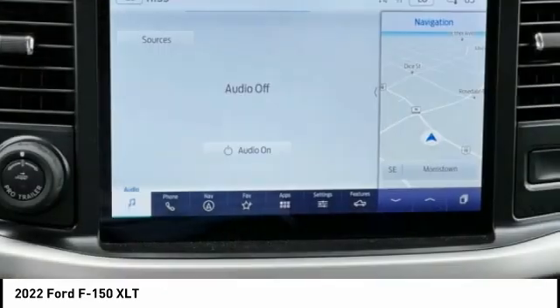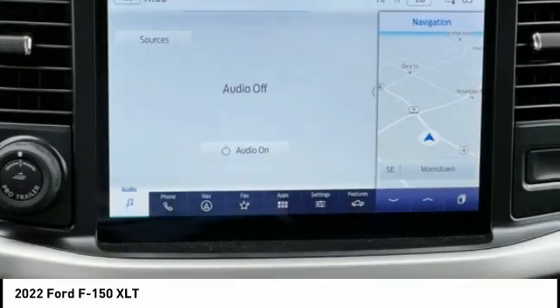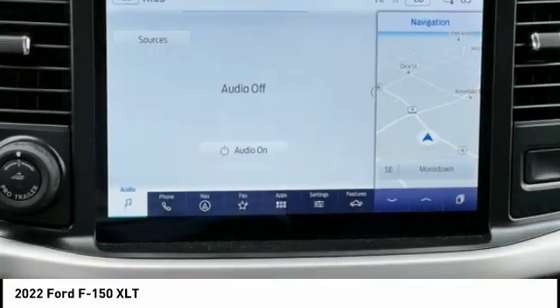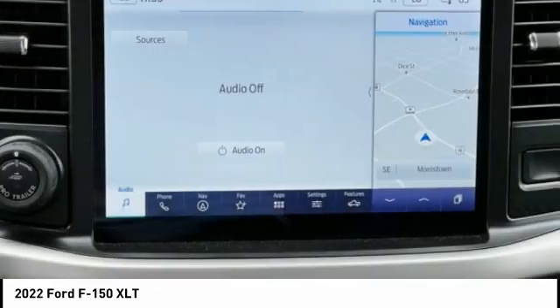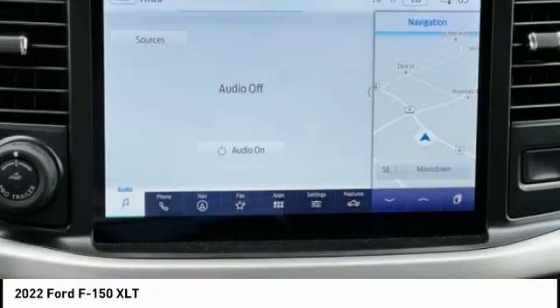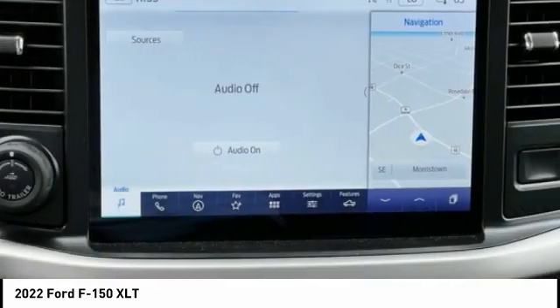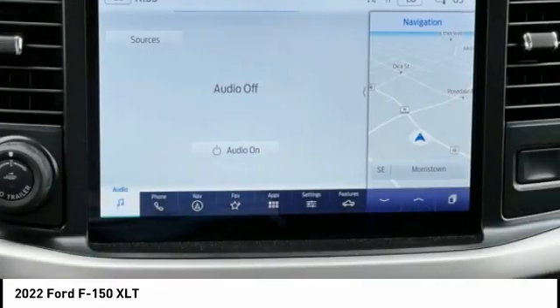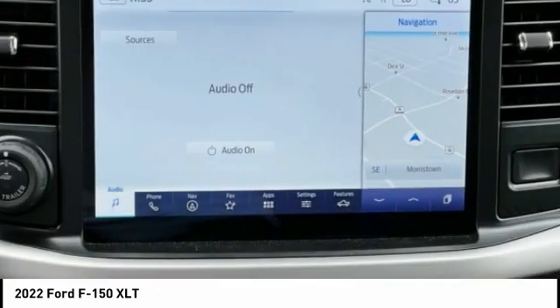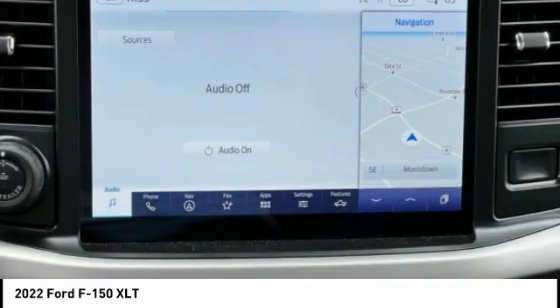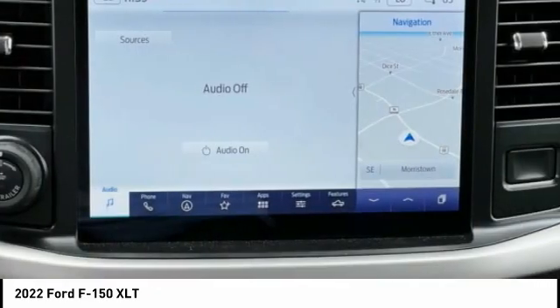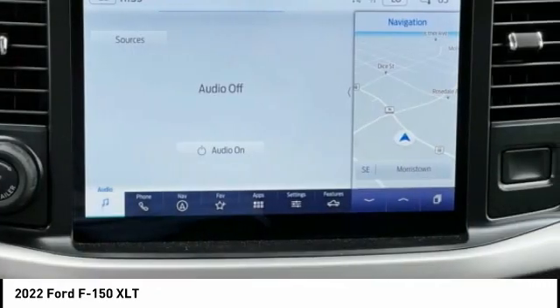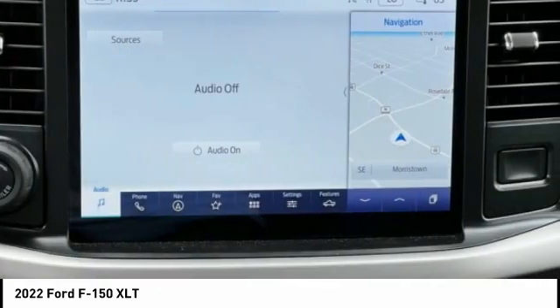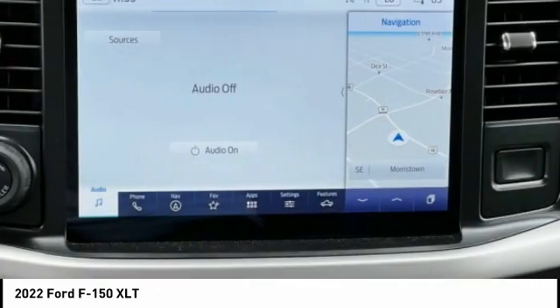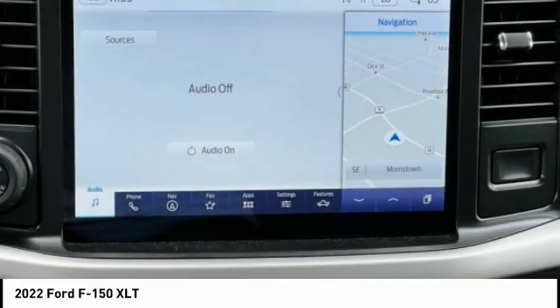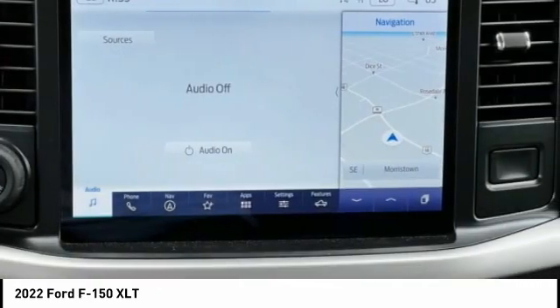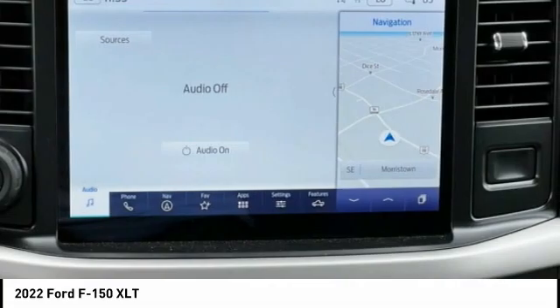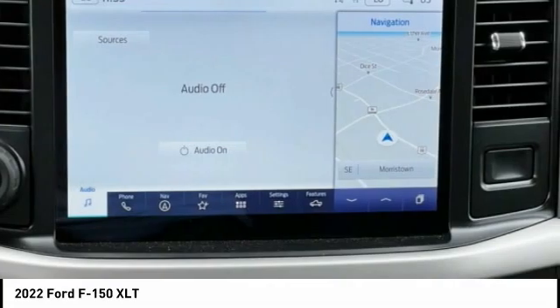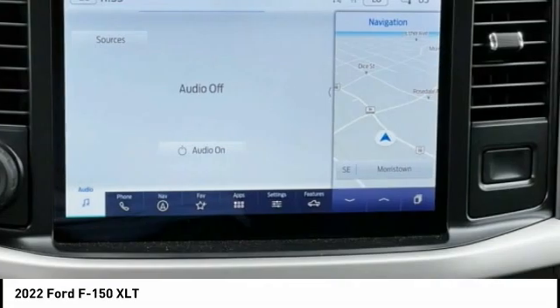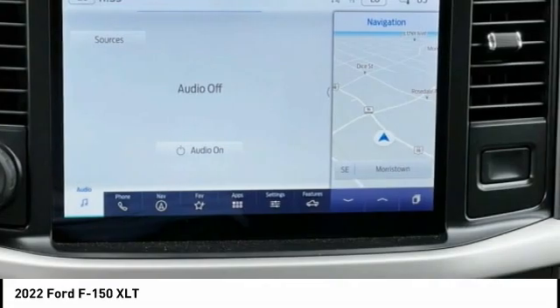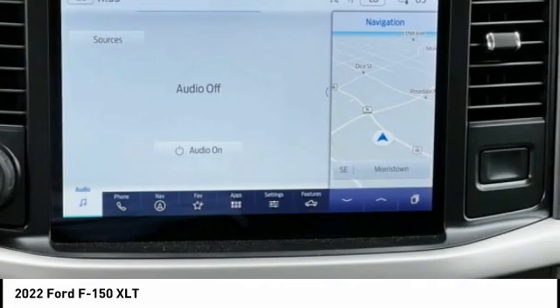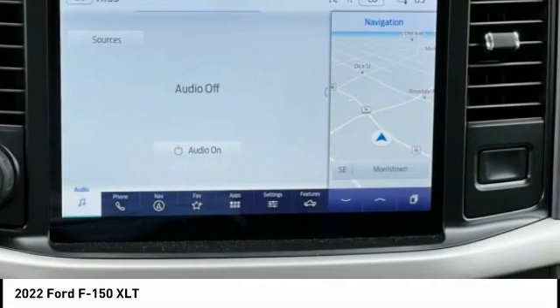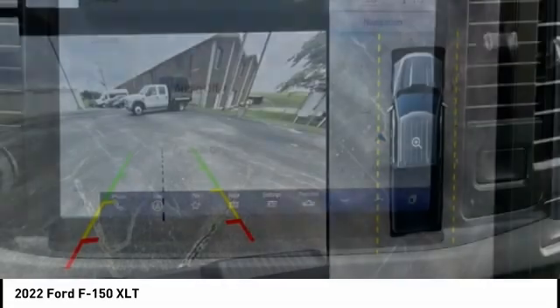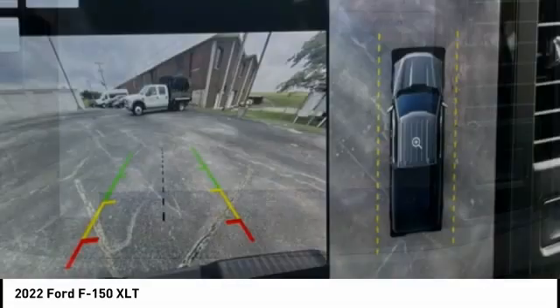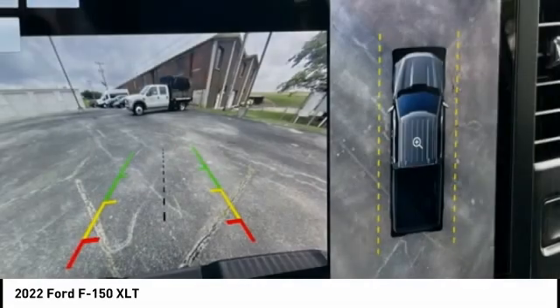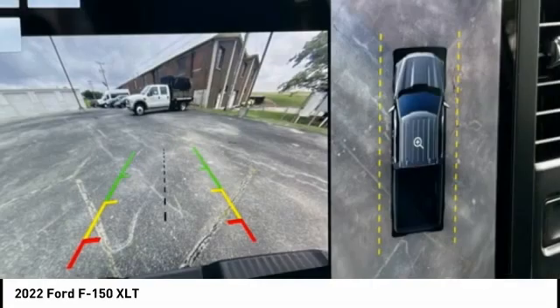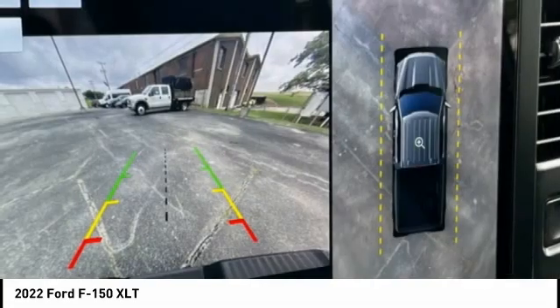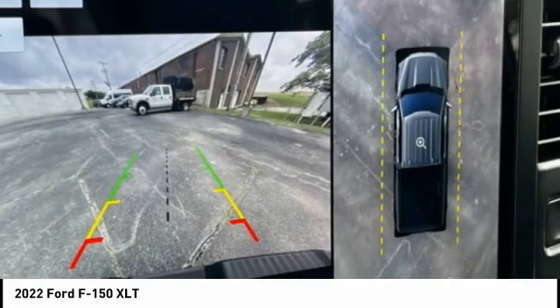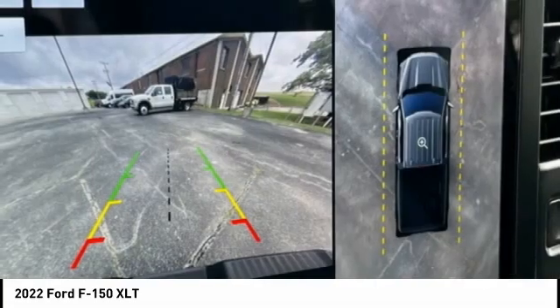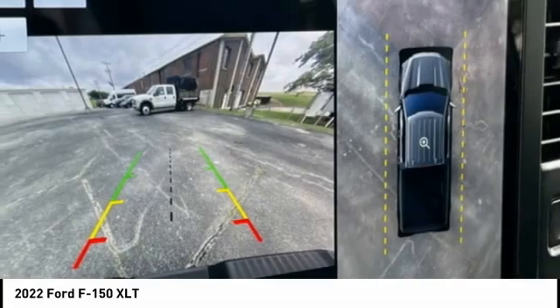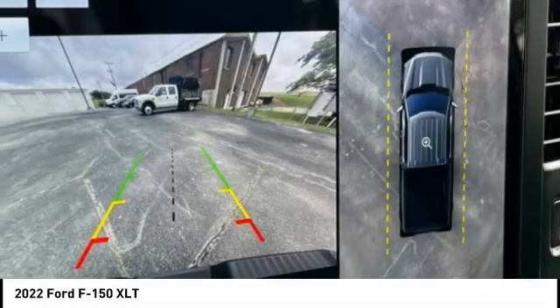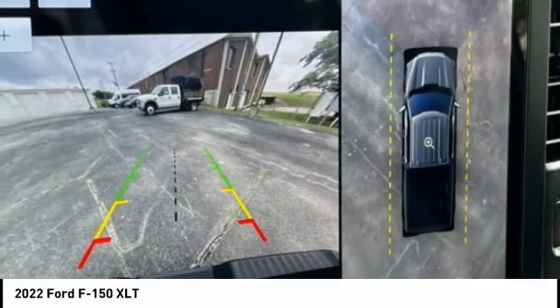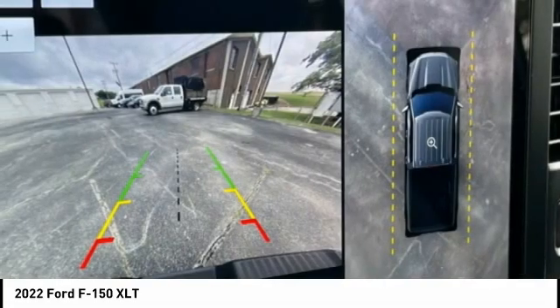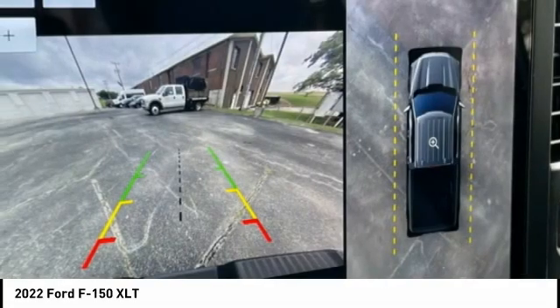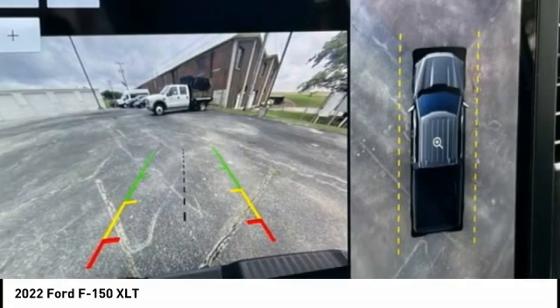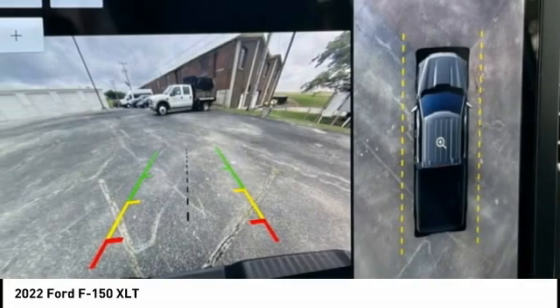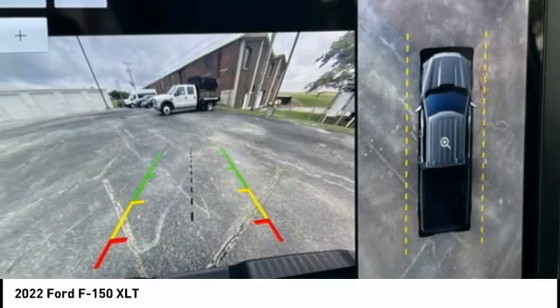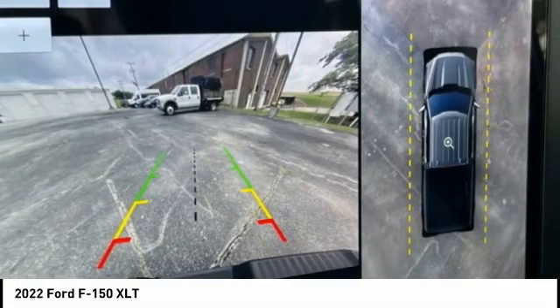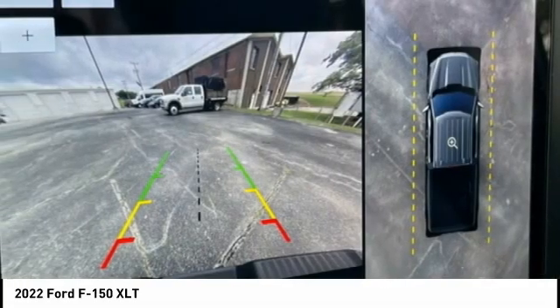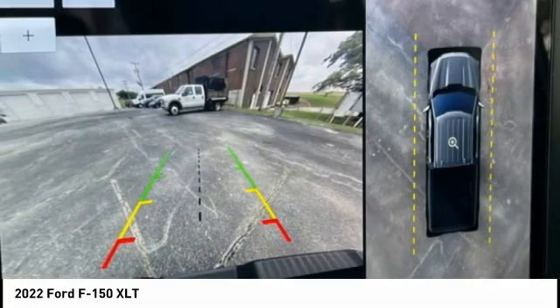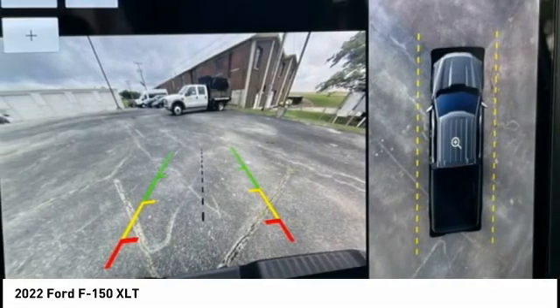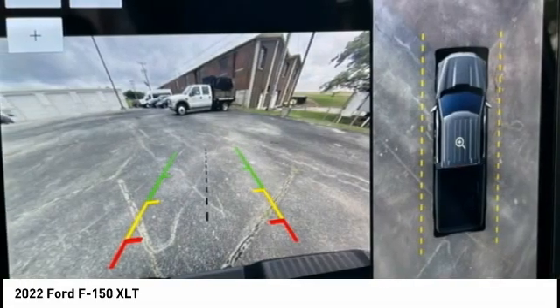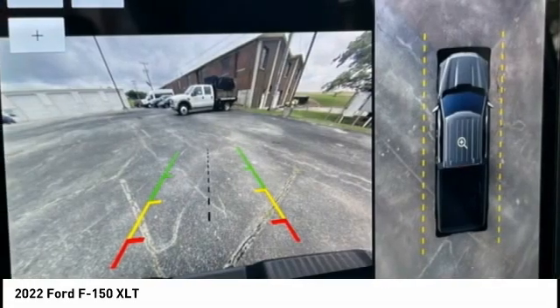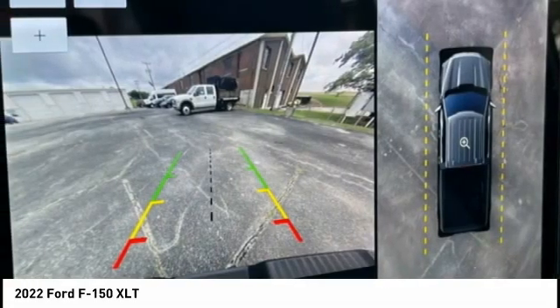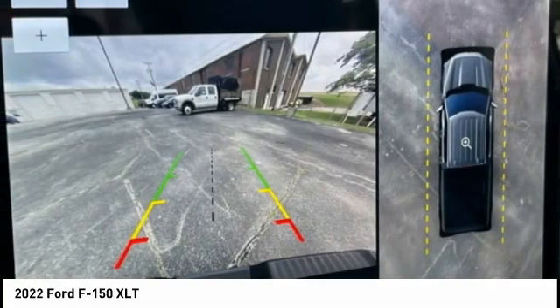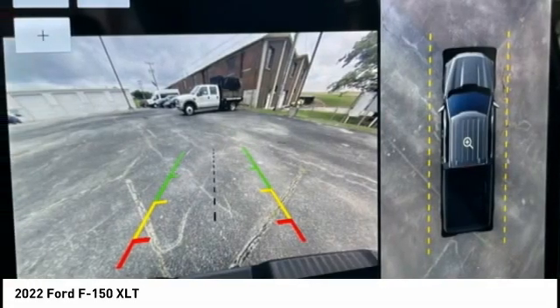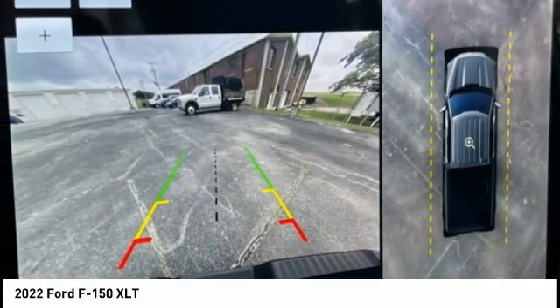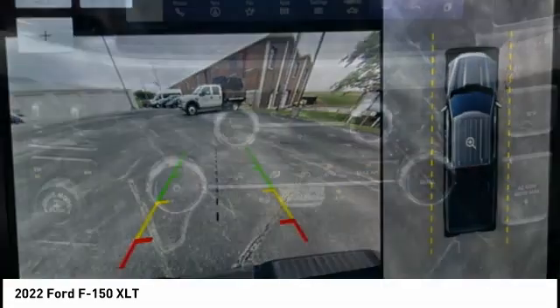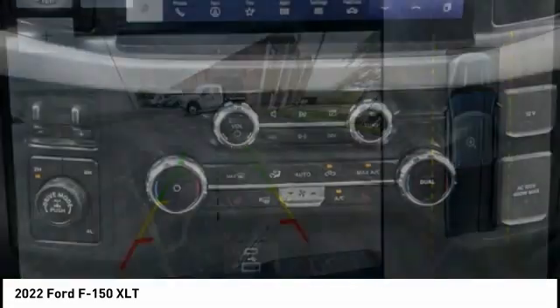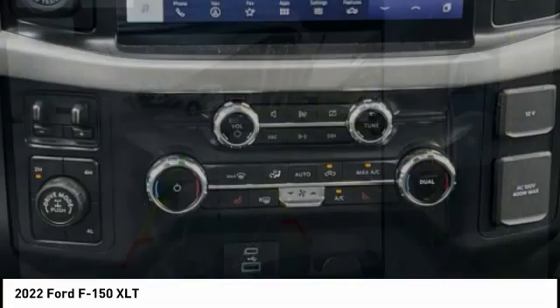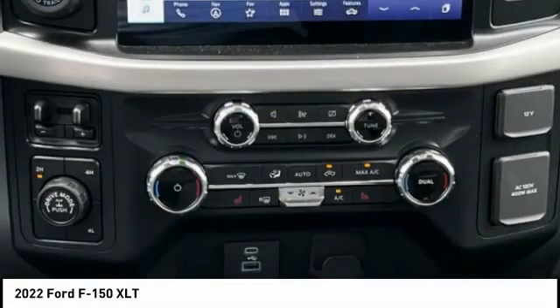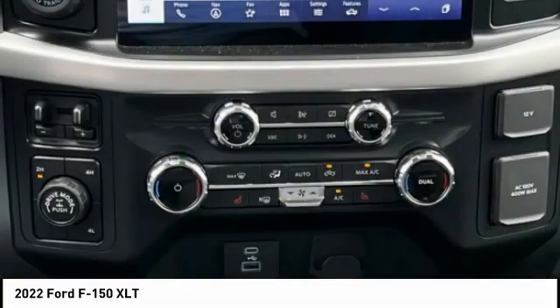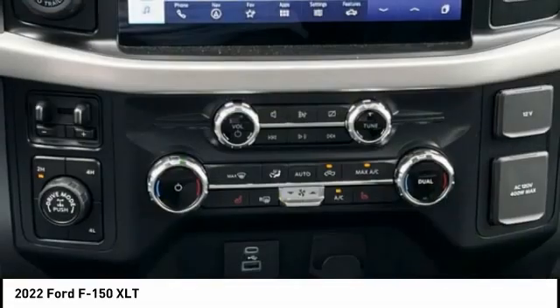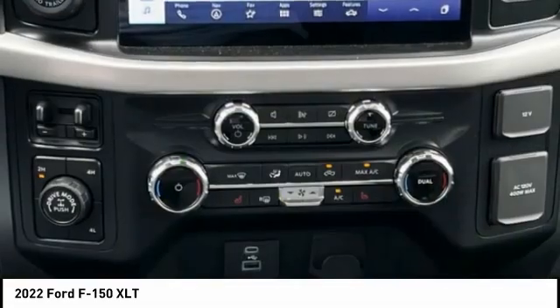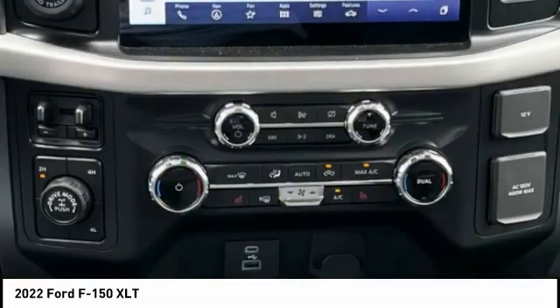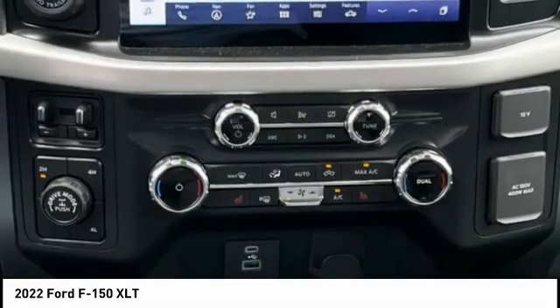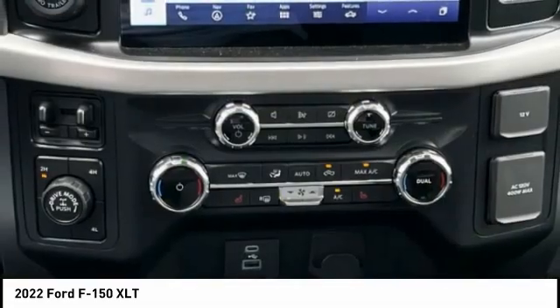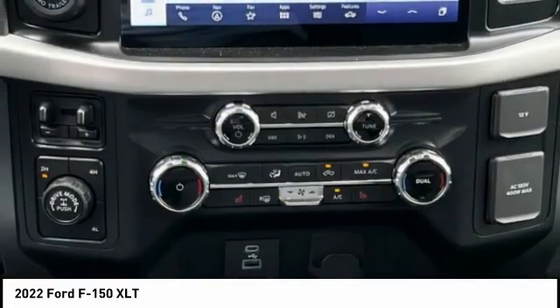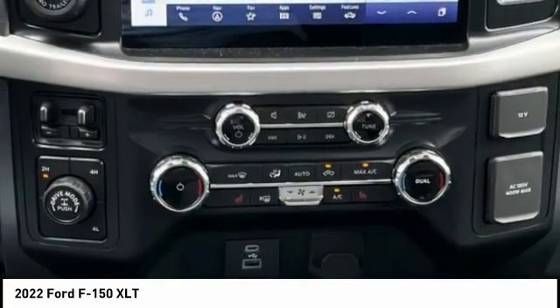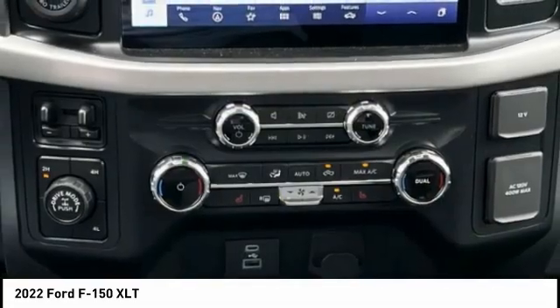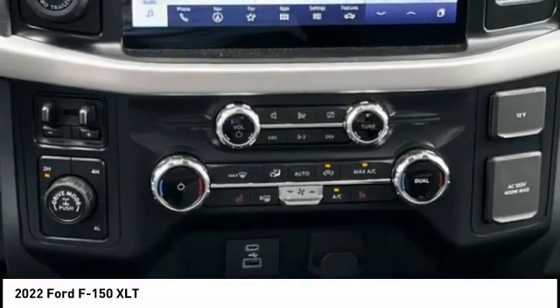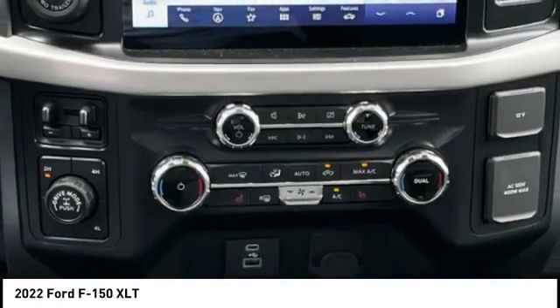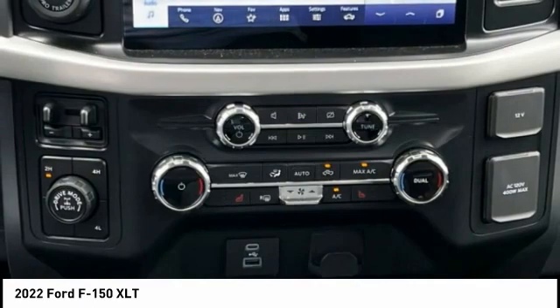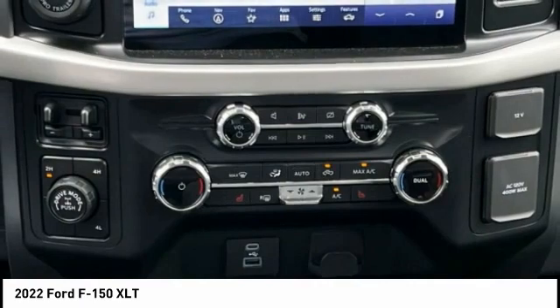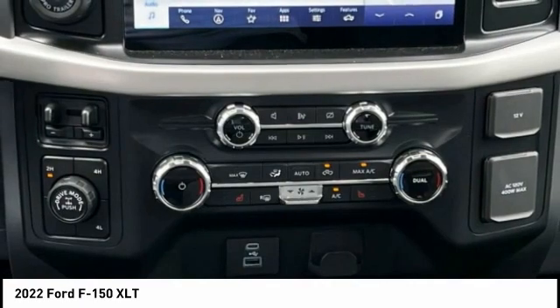Daytime running lights. Fog lights. If you like it online, you'll love it in your driveway. Take it for a spin today.